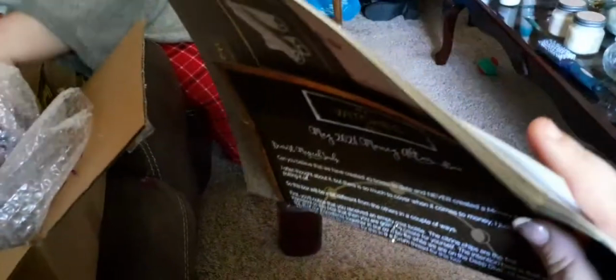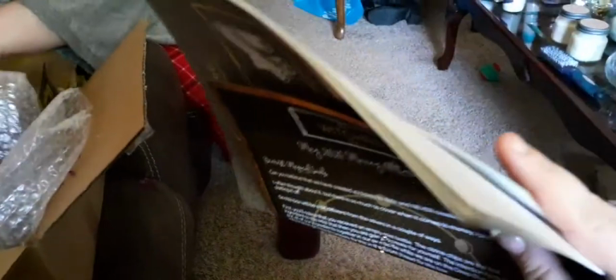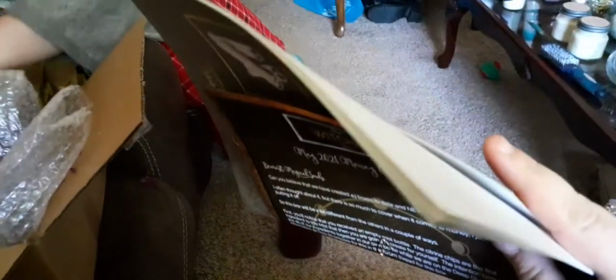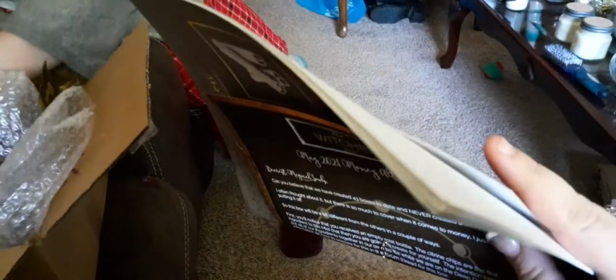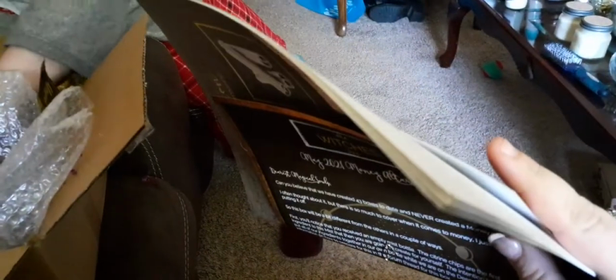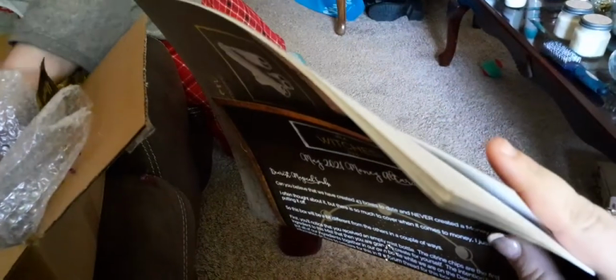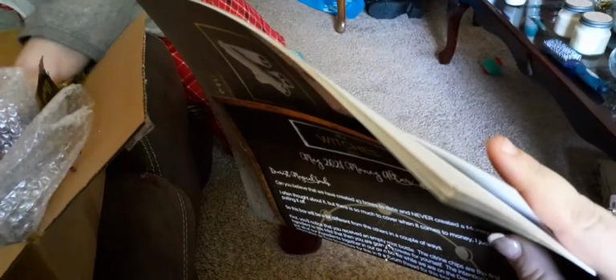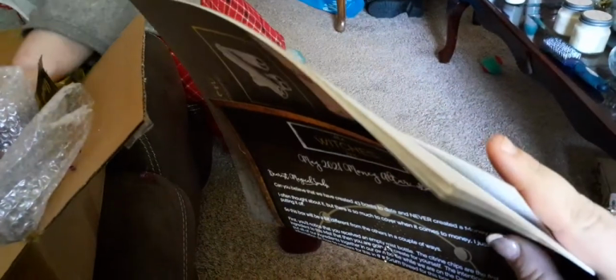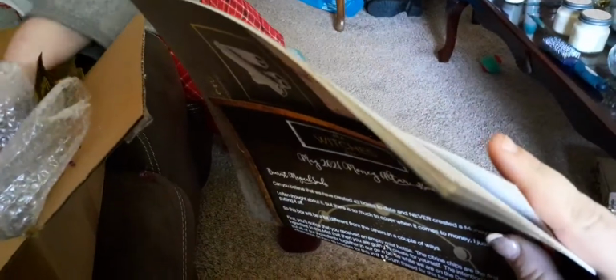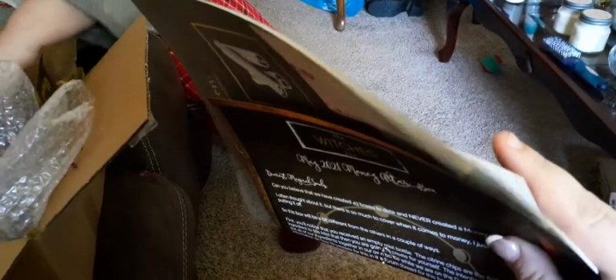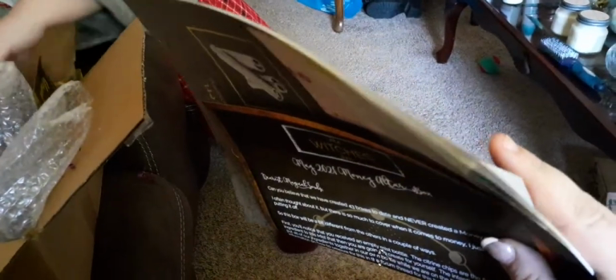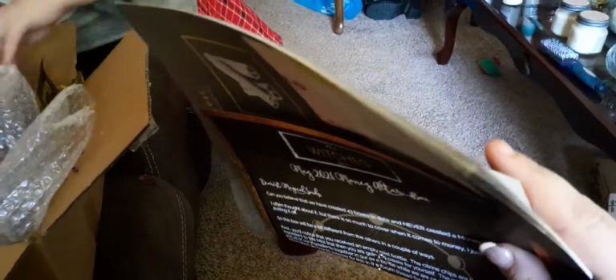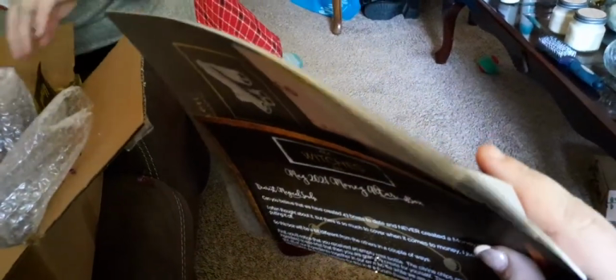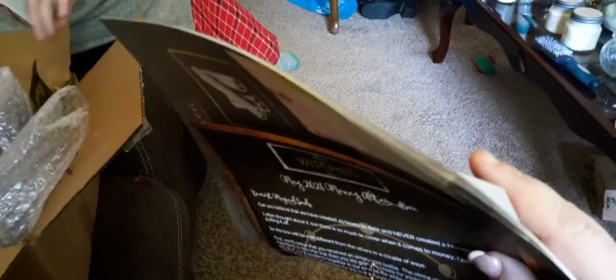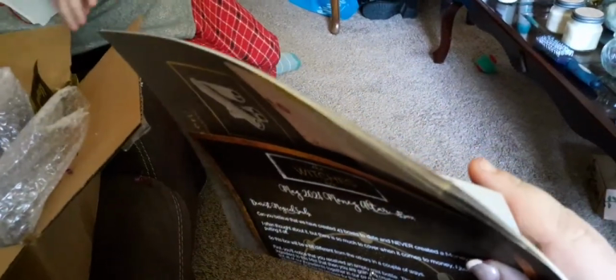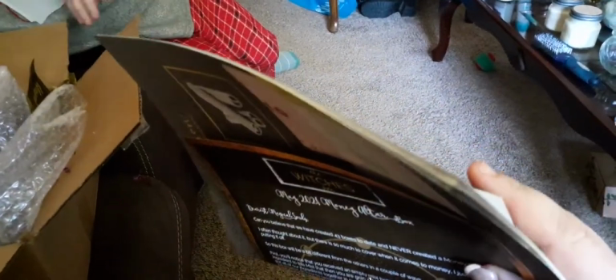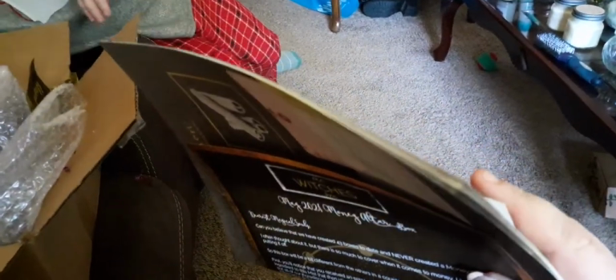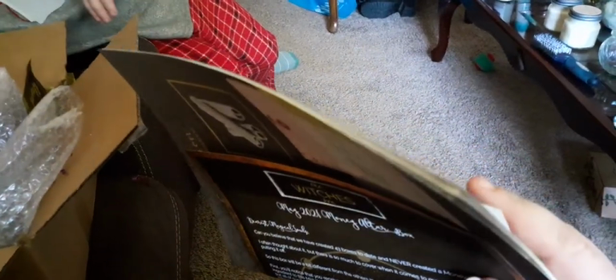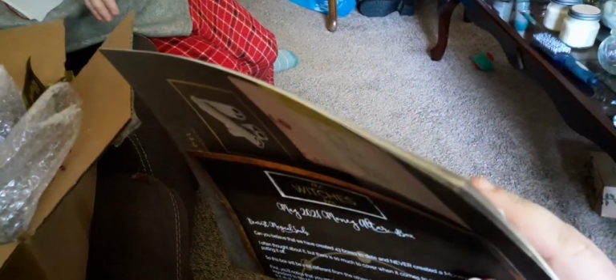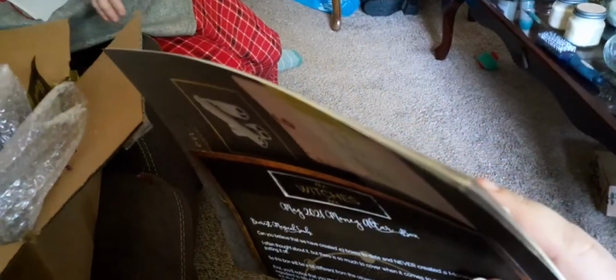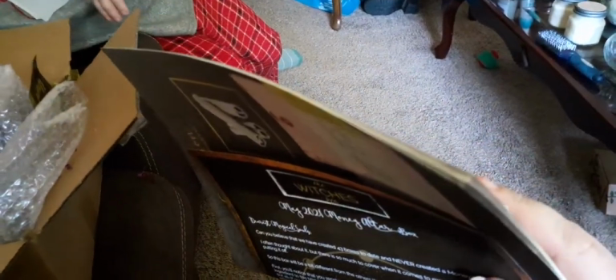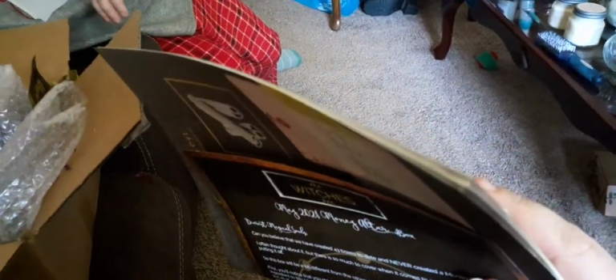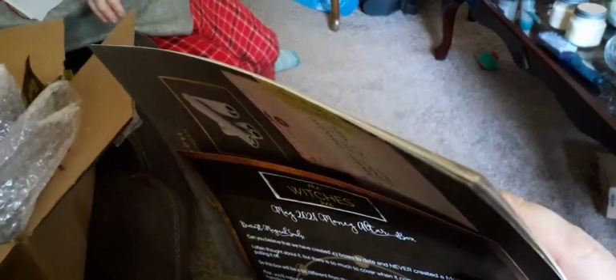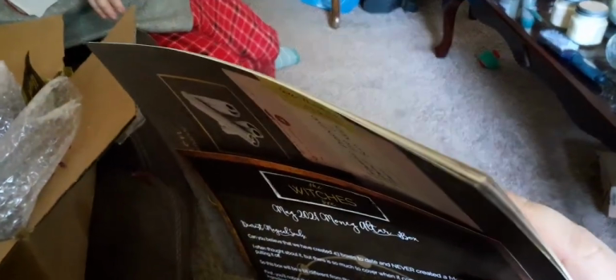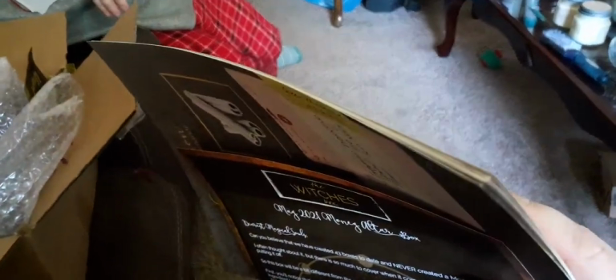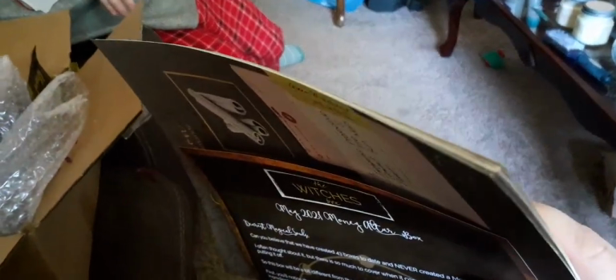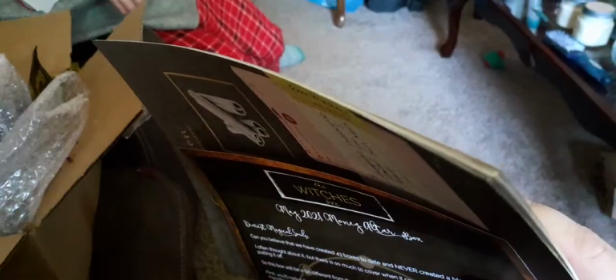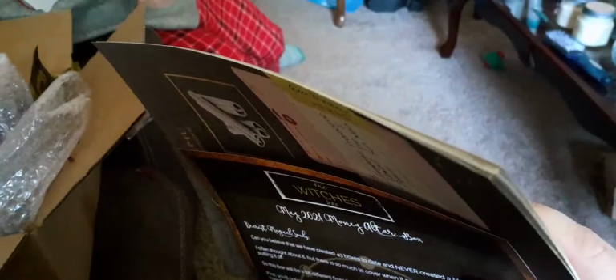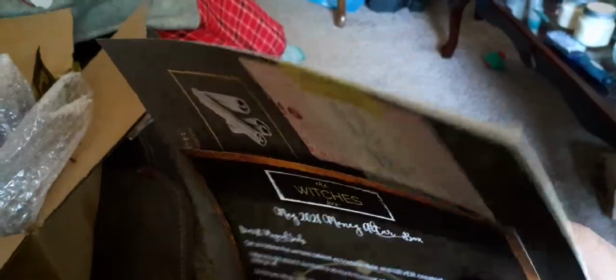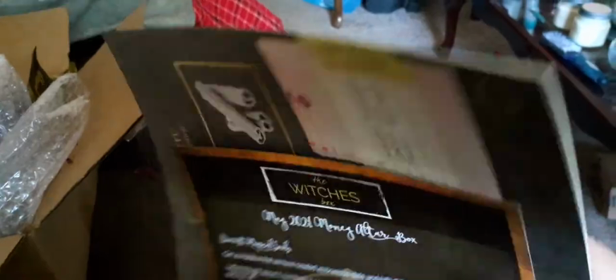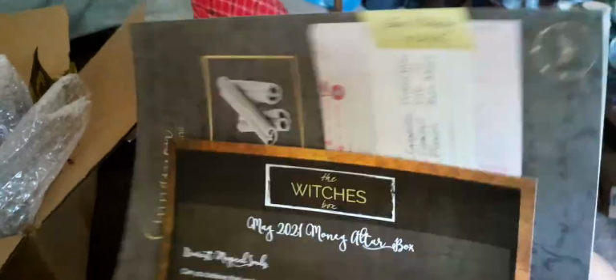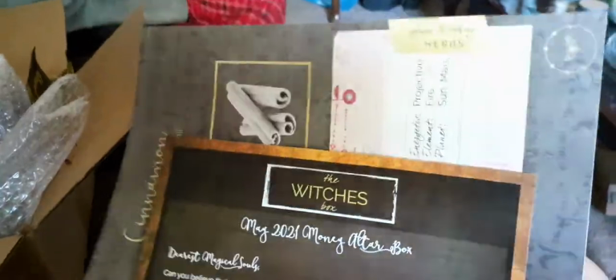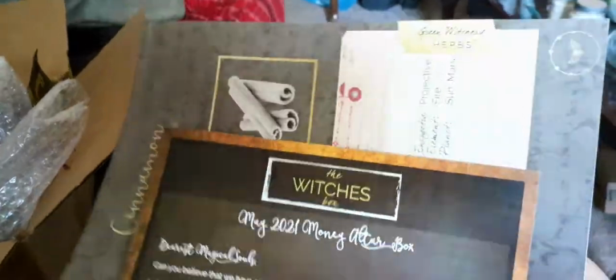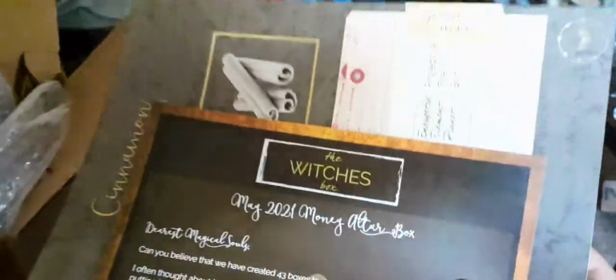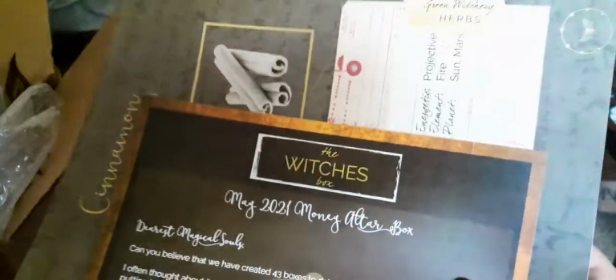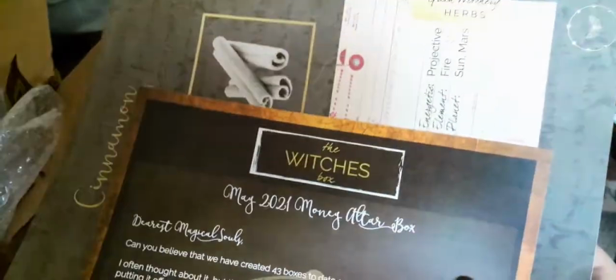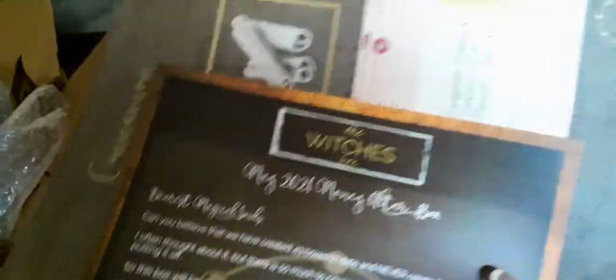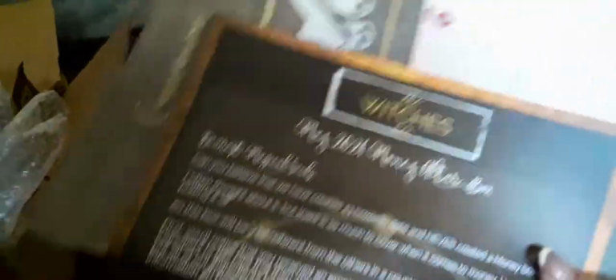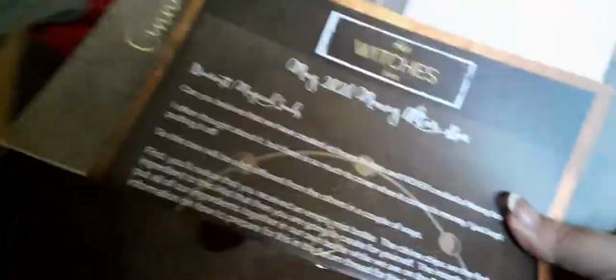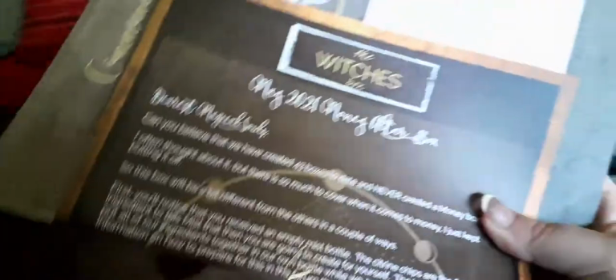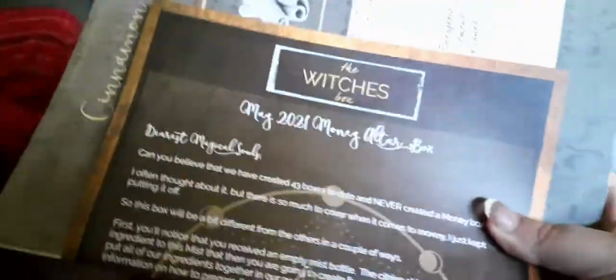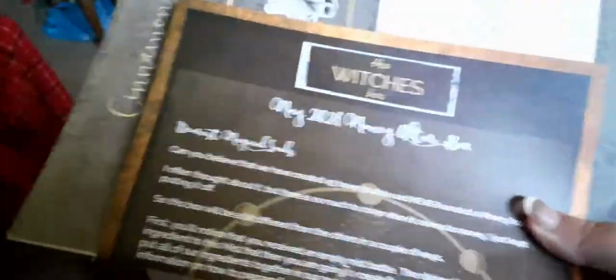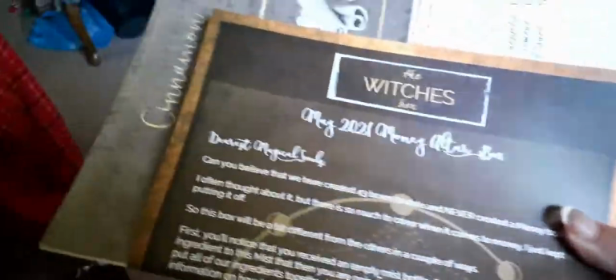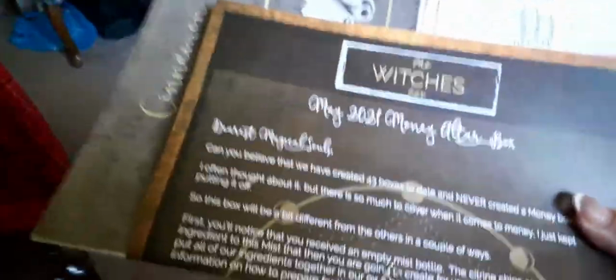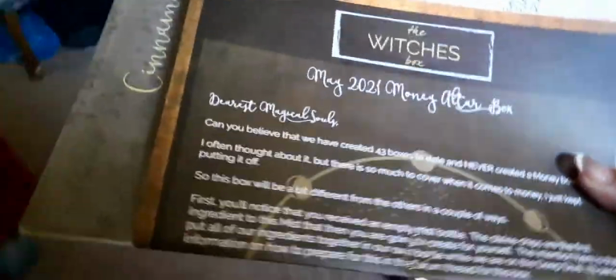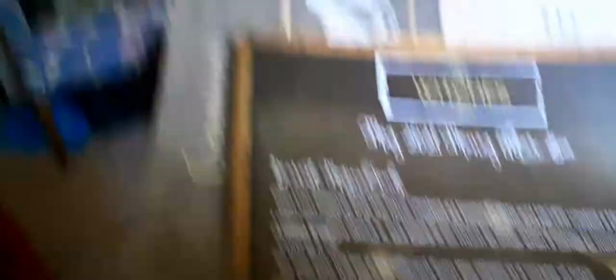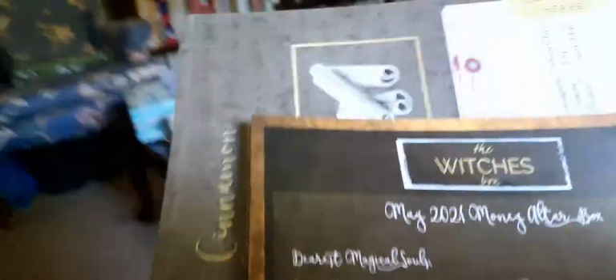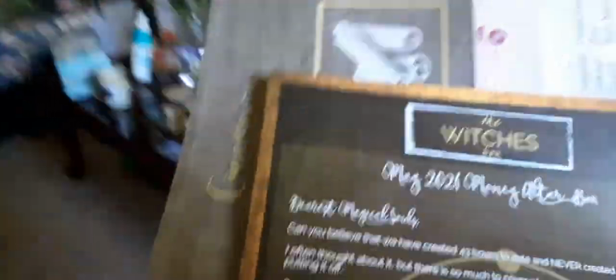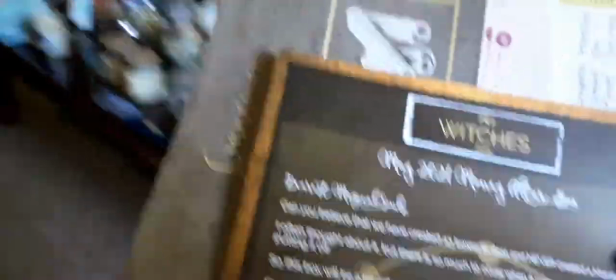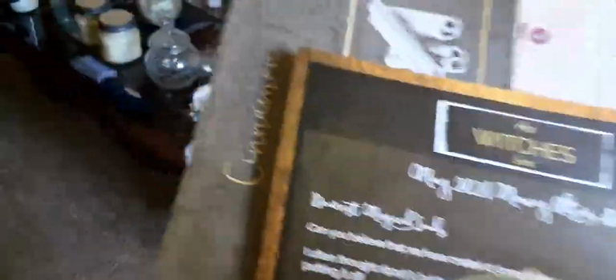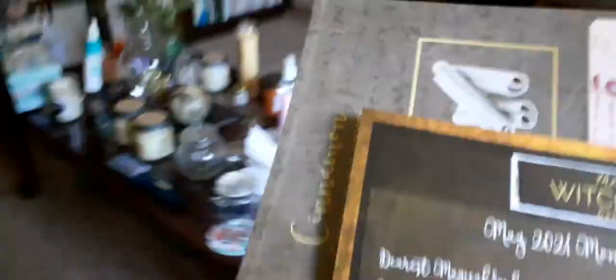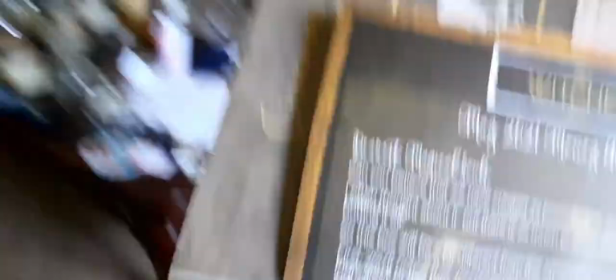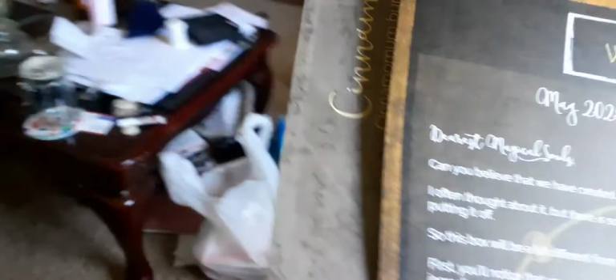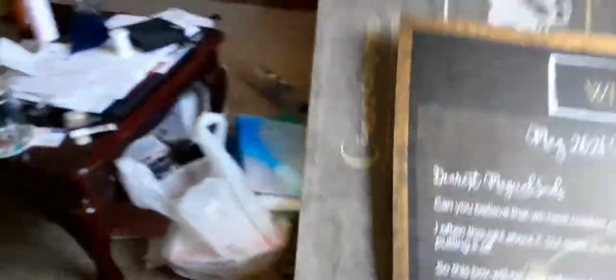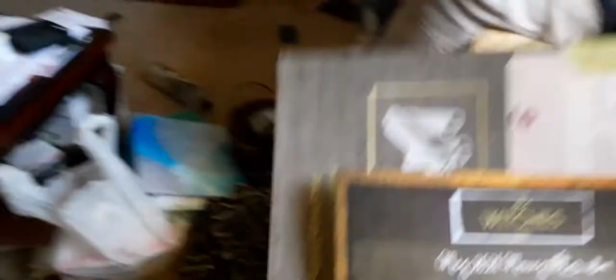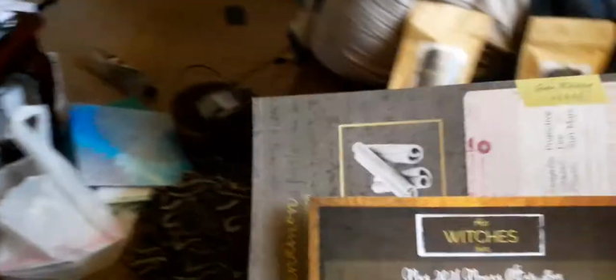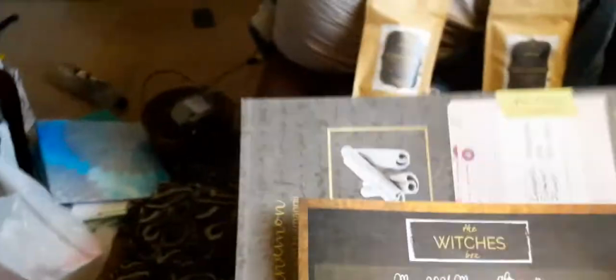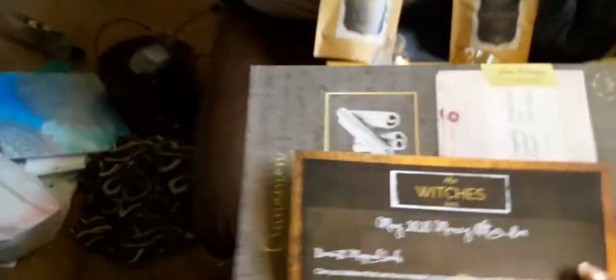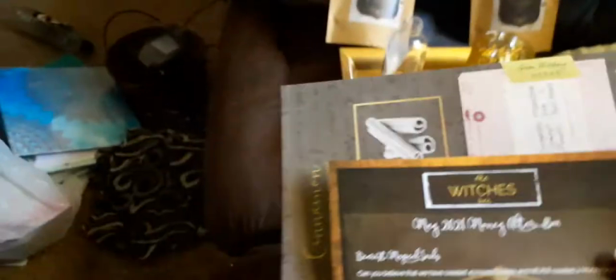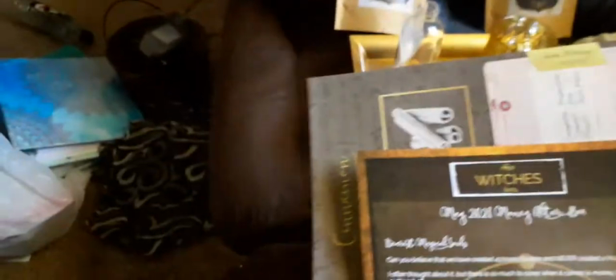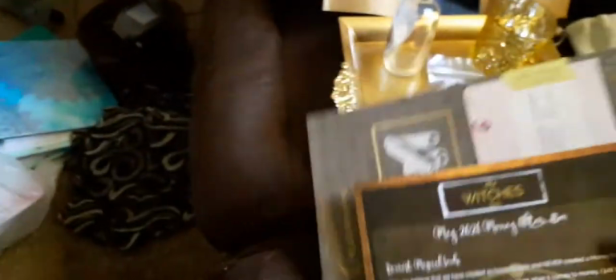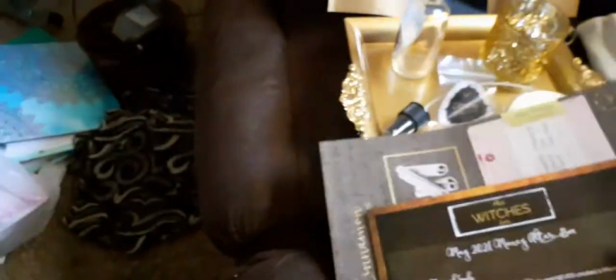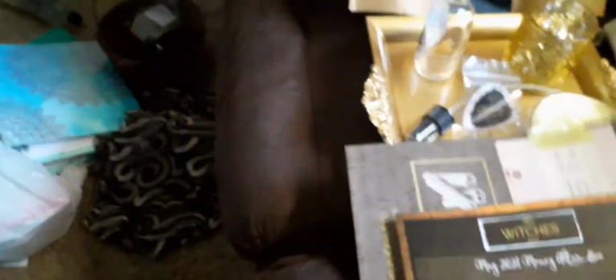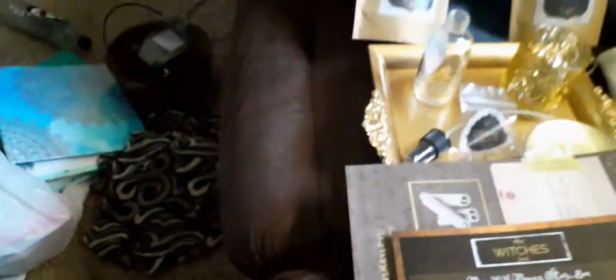Wow, that is a hefty amount of paperwork. Alright, that is my part — I'm leaving.